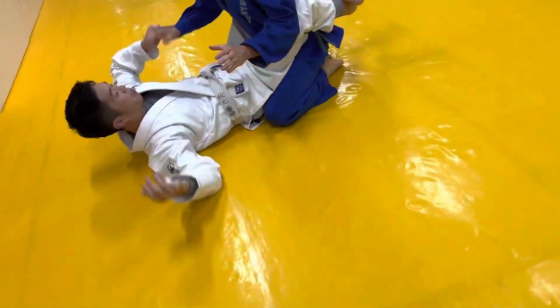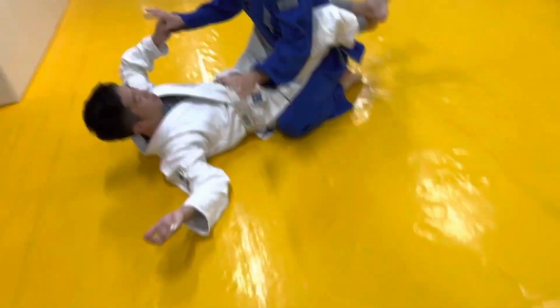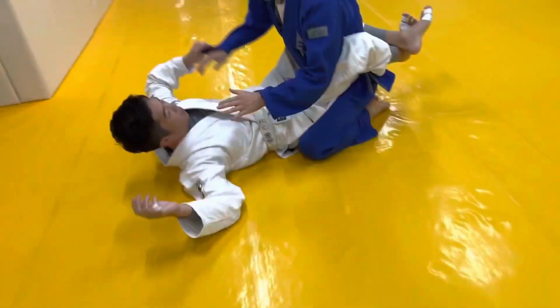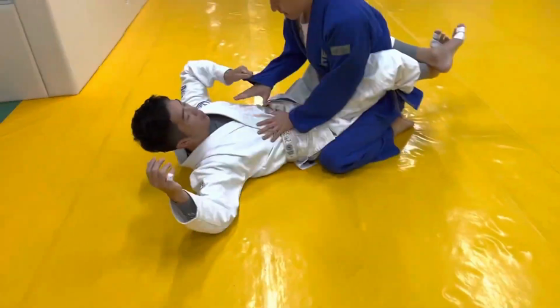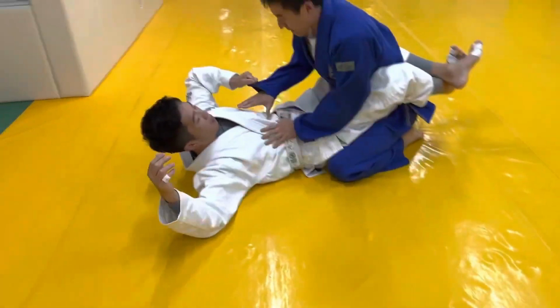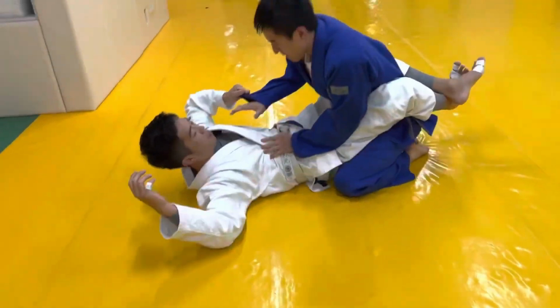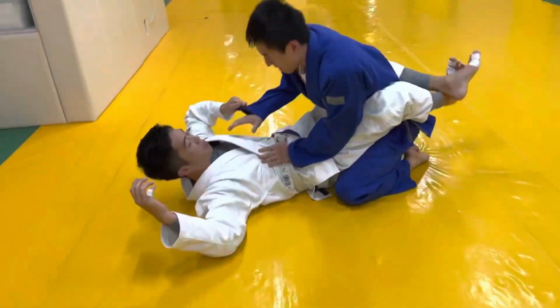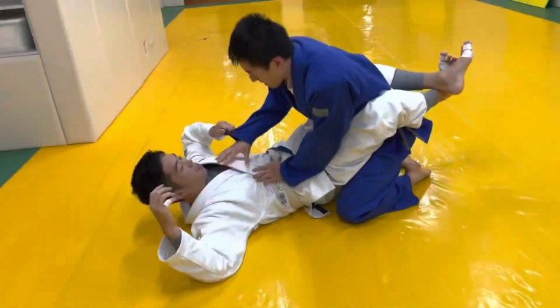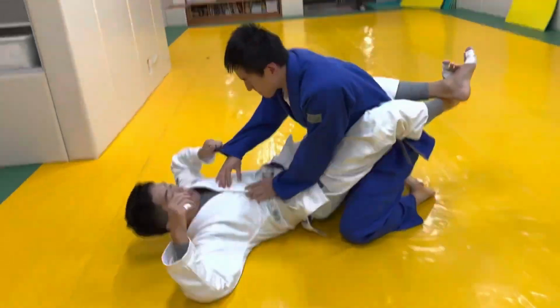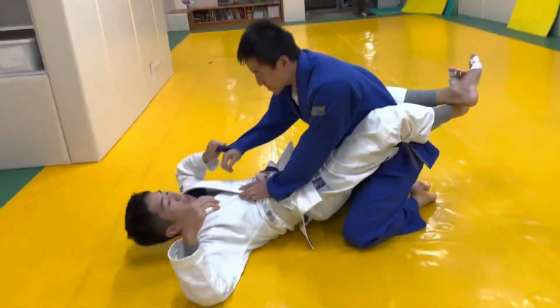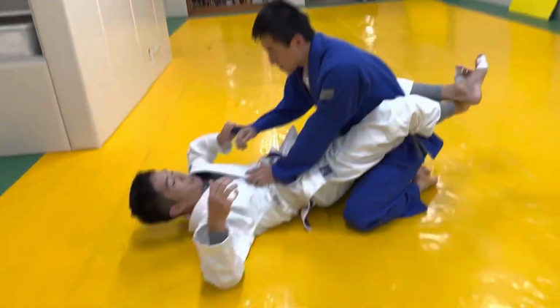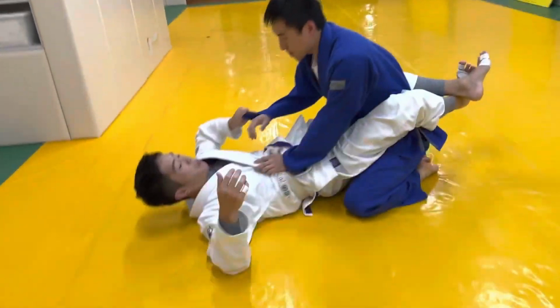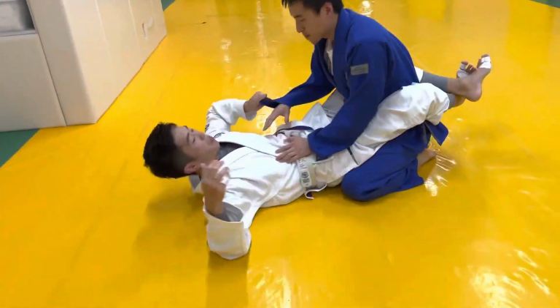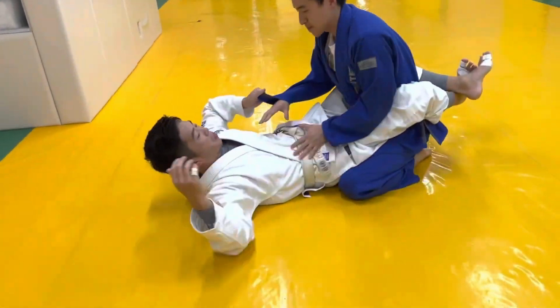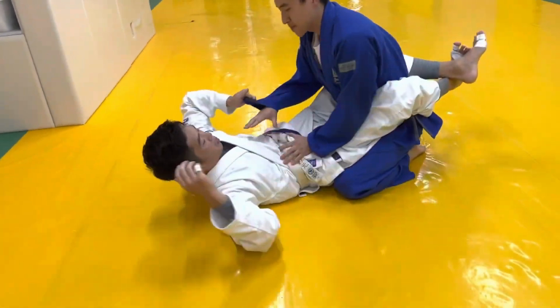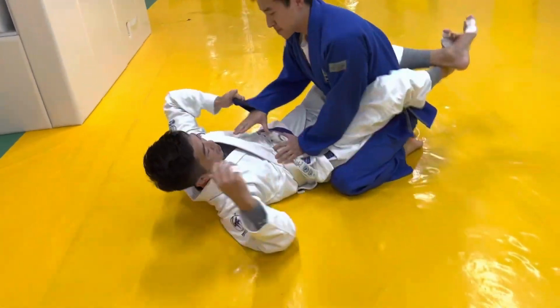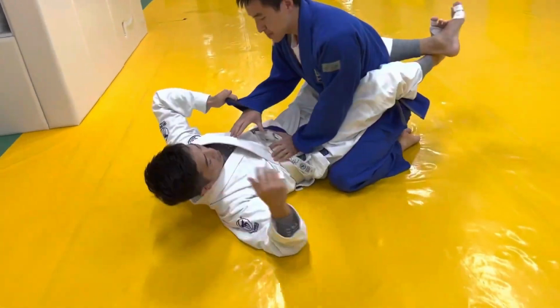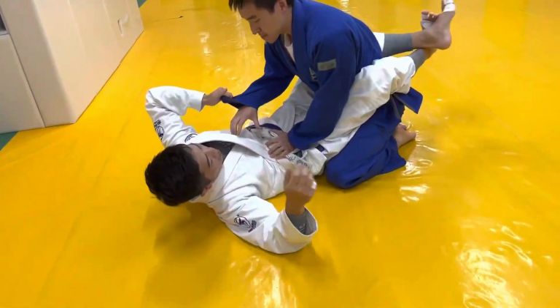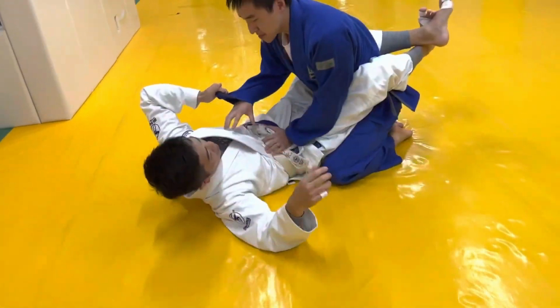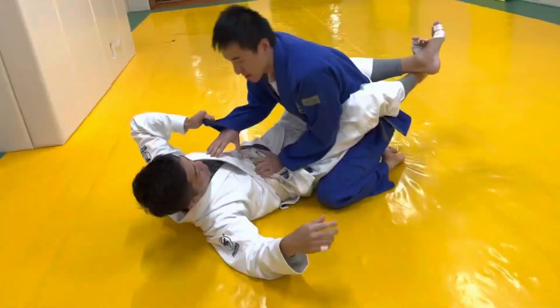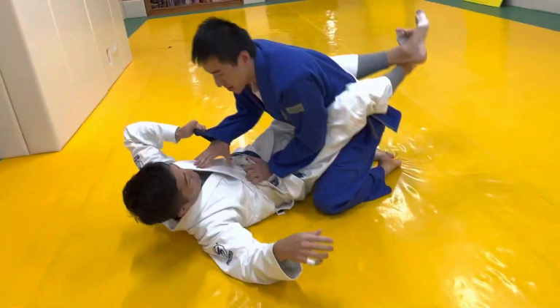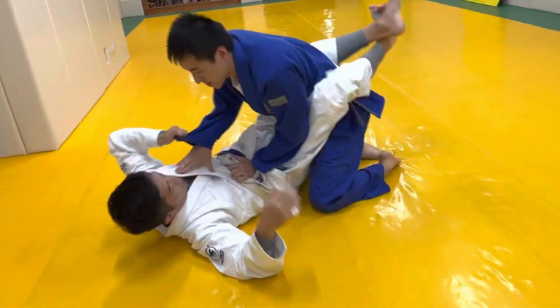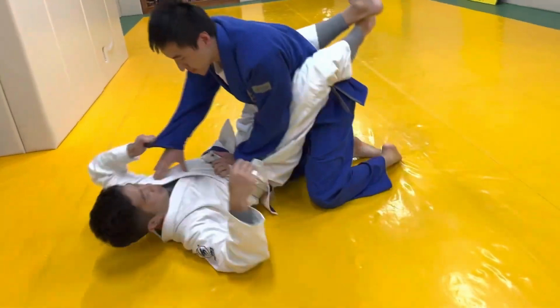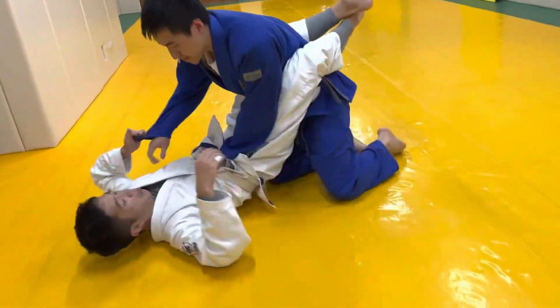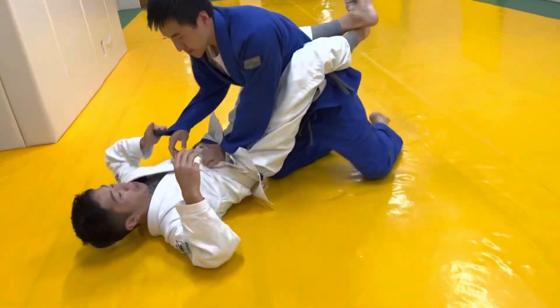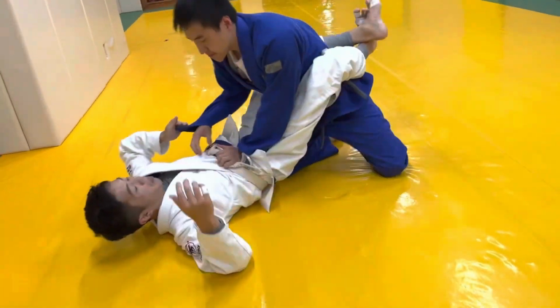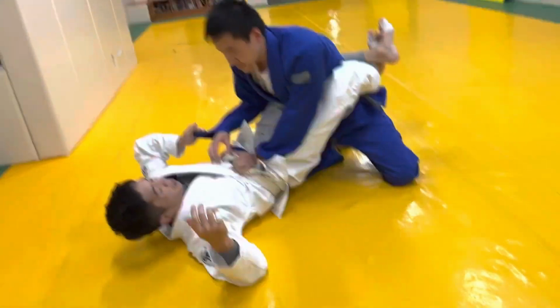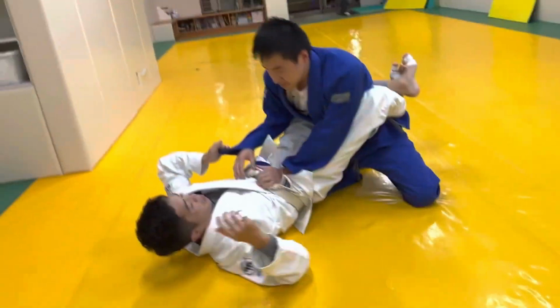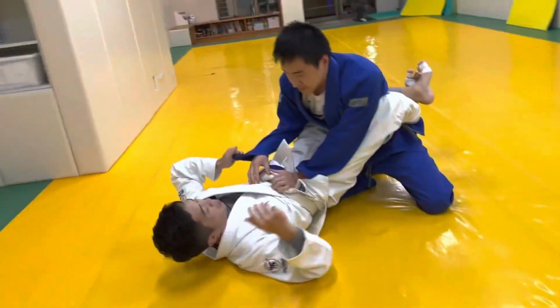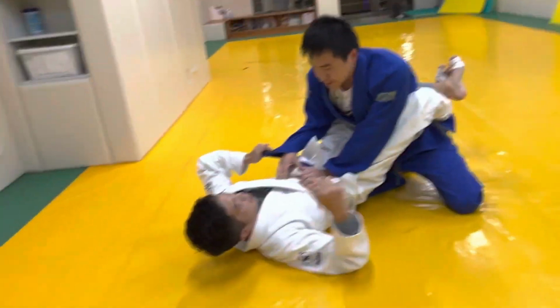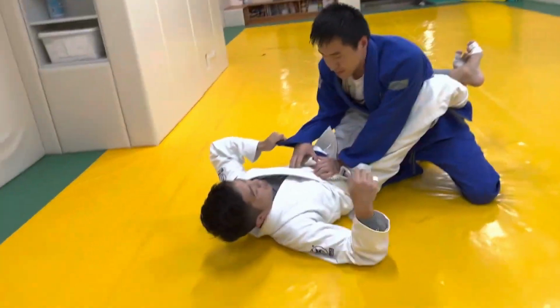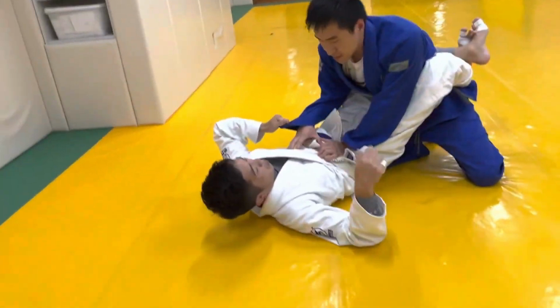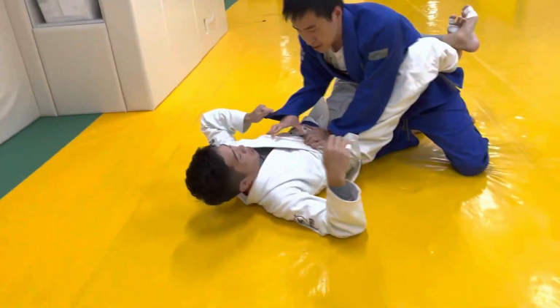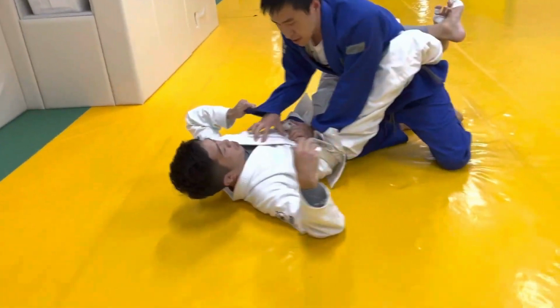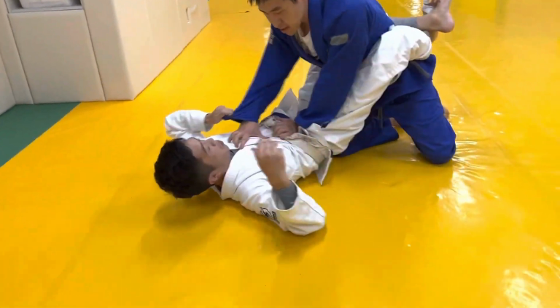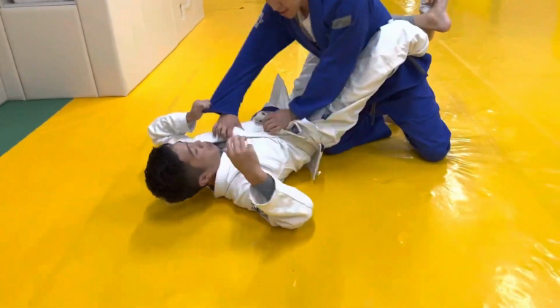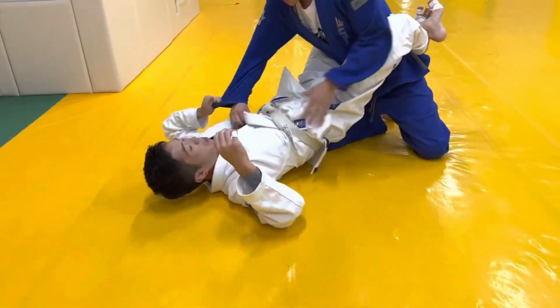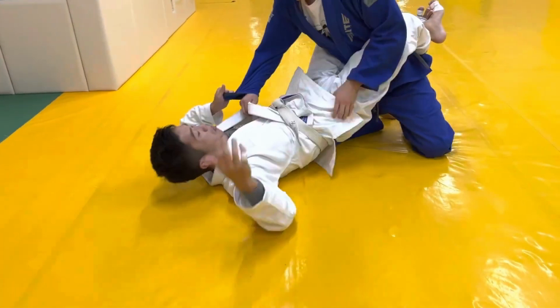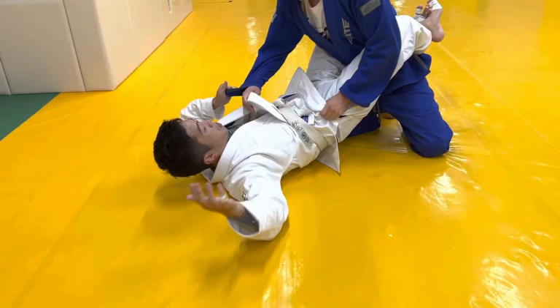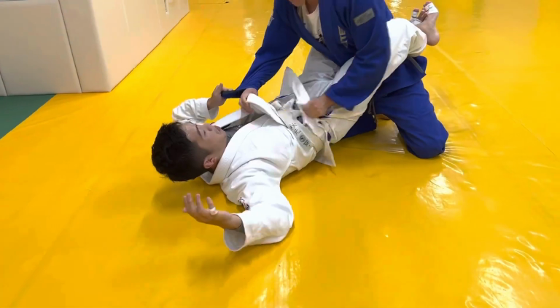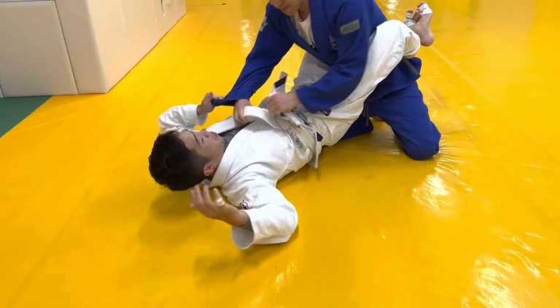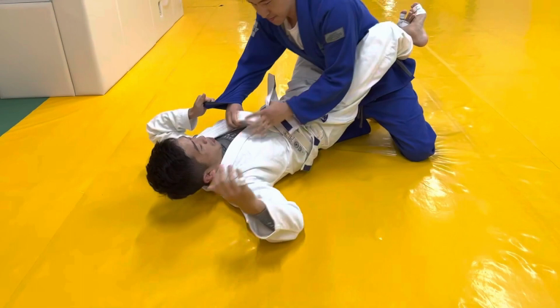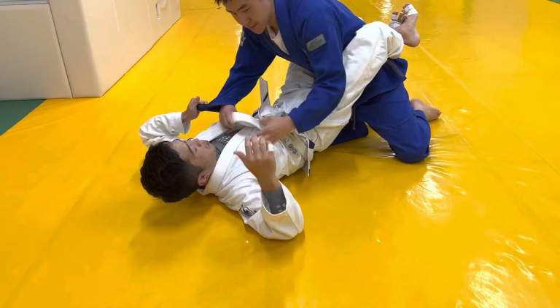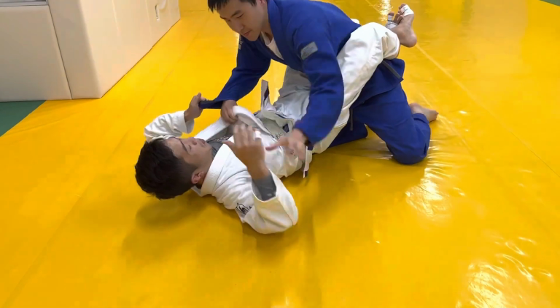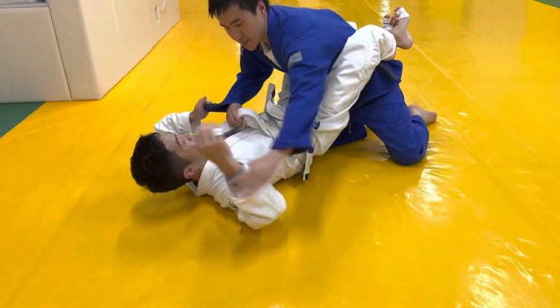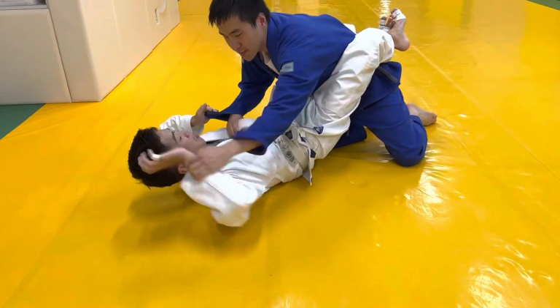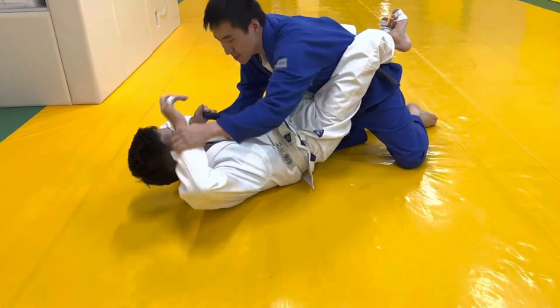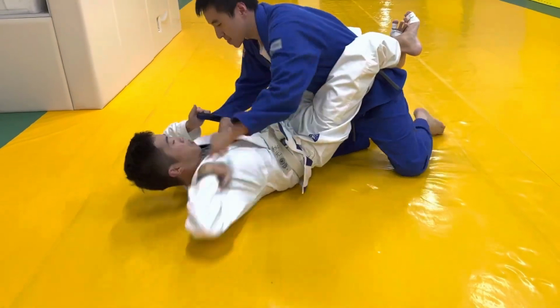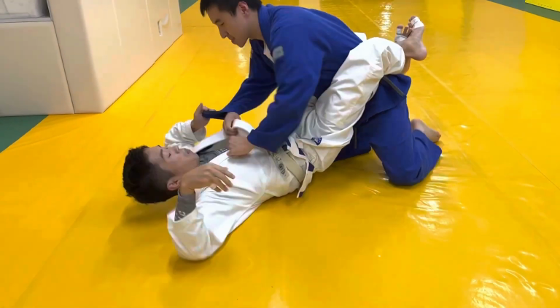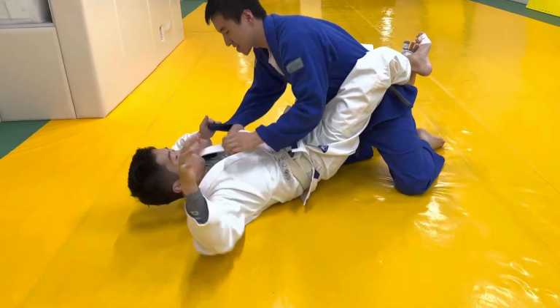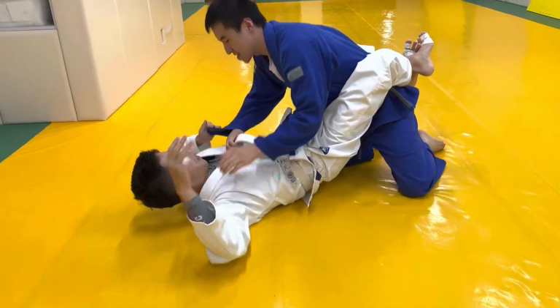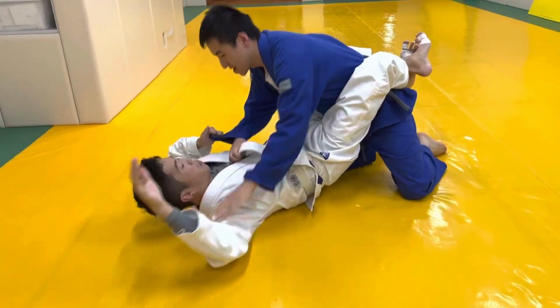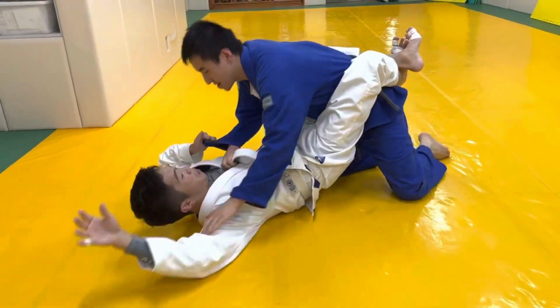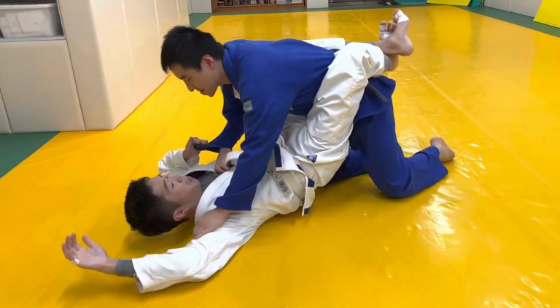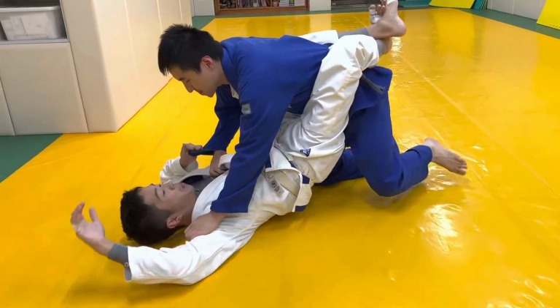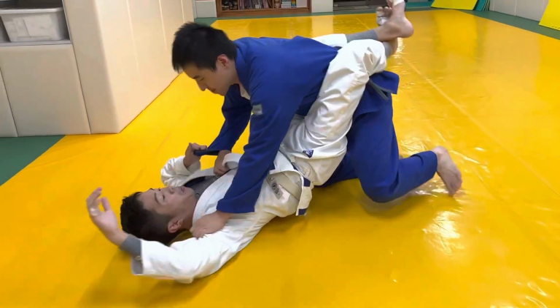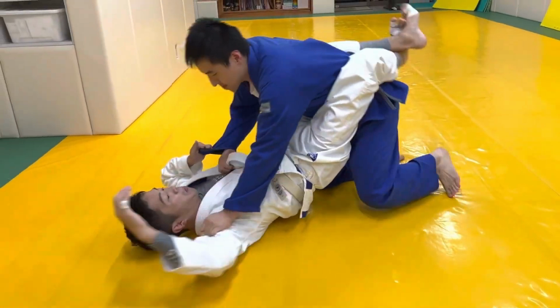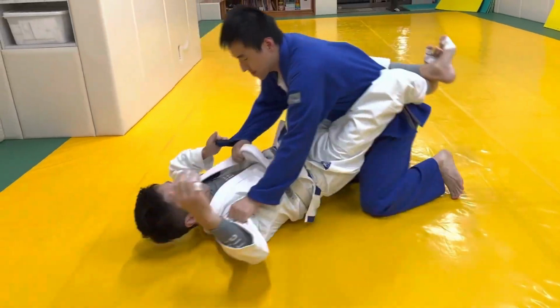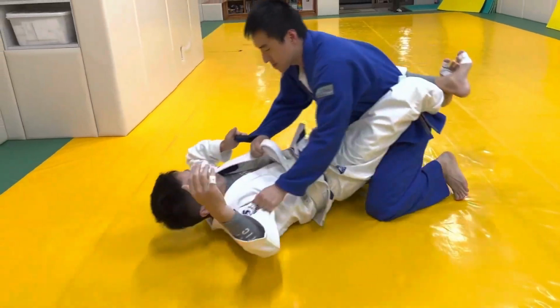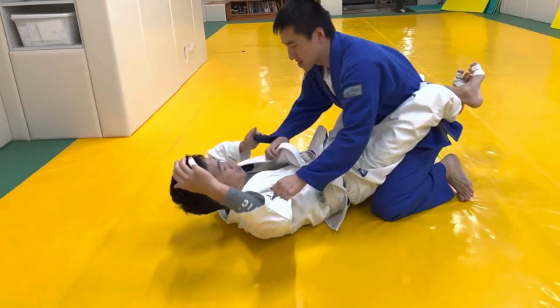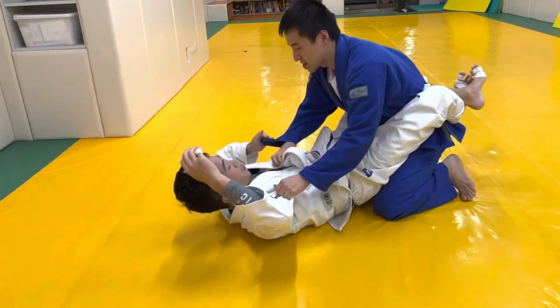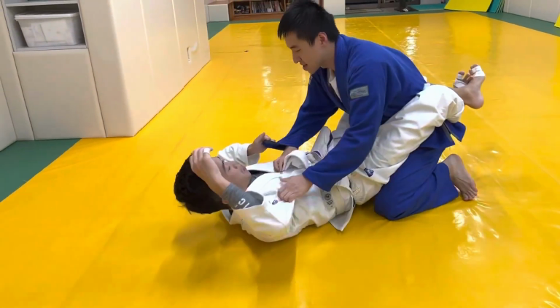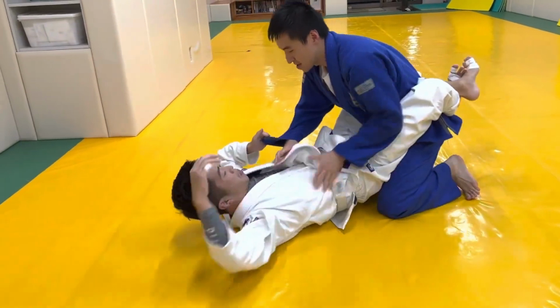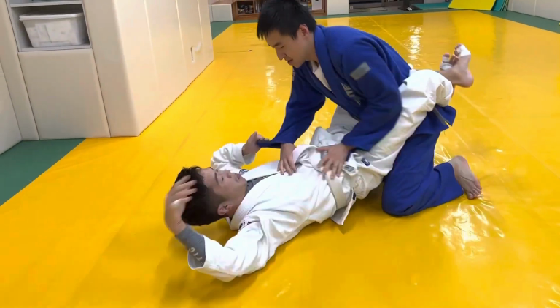Guys, this is another sparring session, October 14th, 2022. We start off in closed guard, I'm on top.